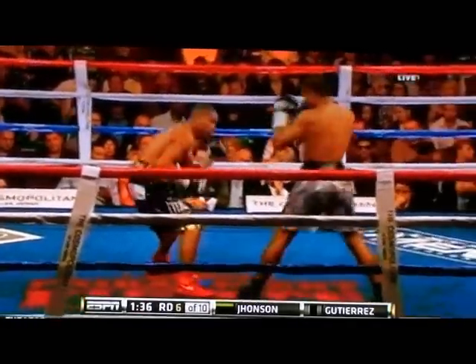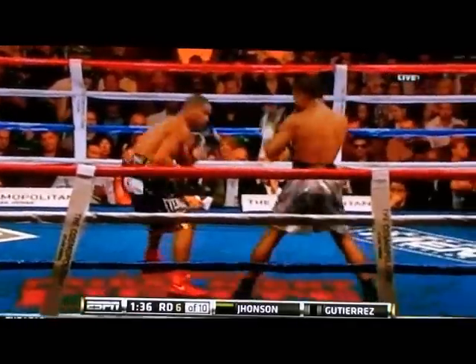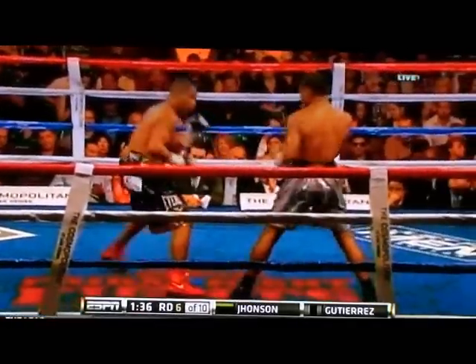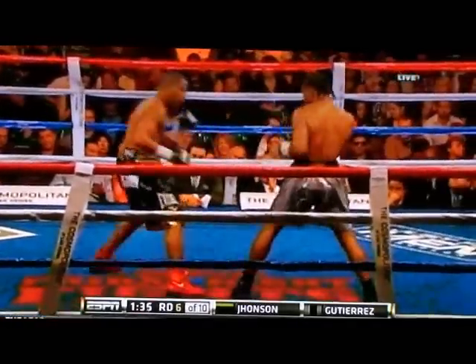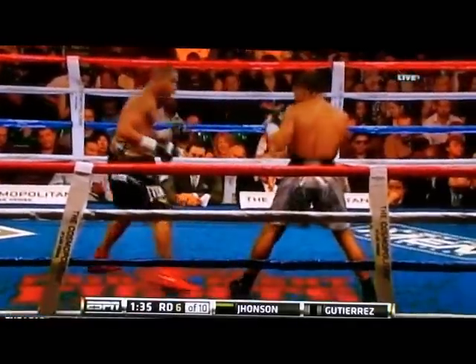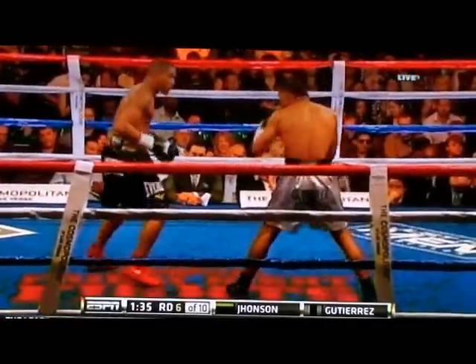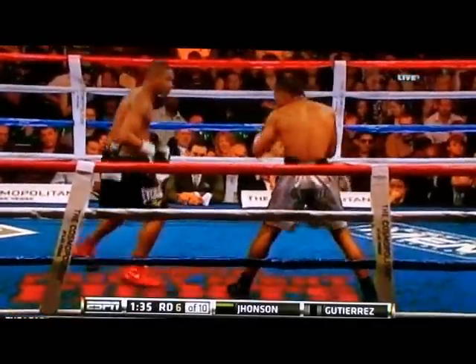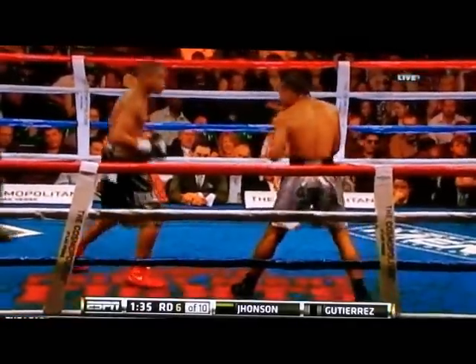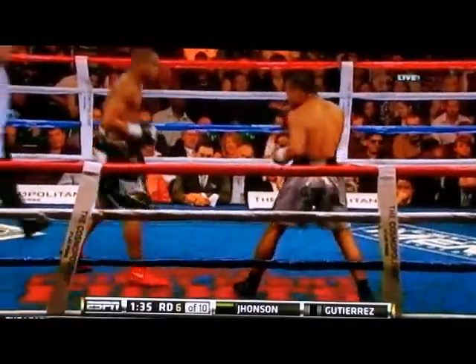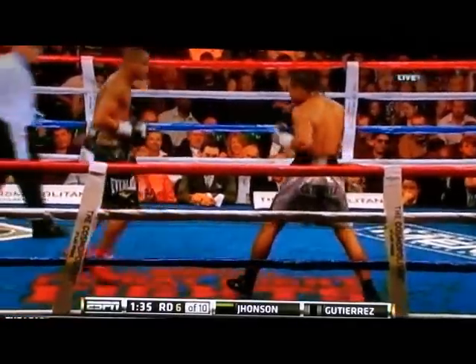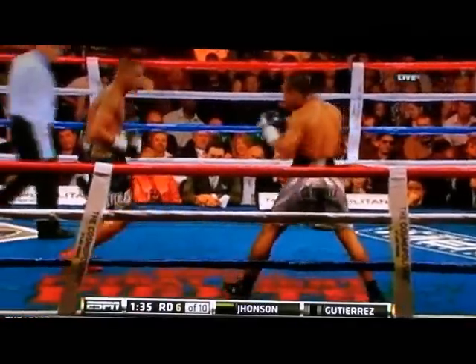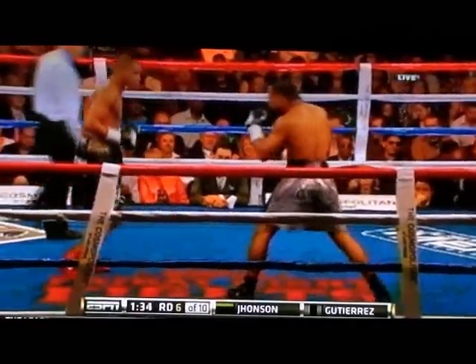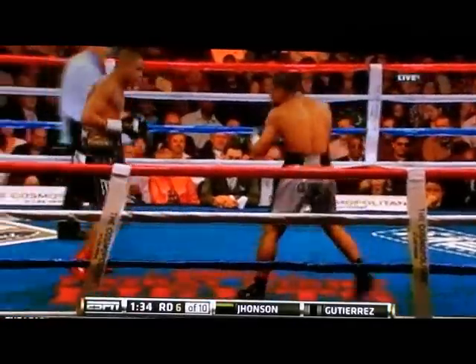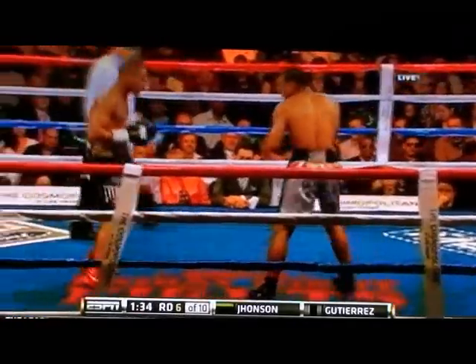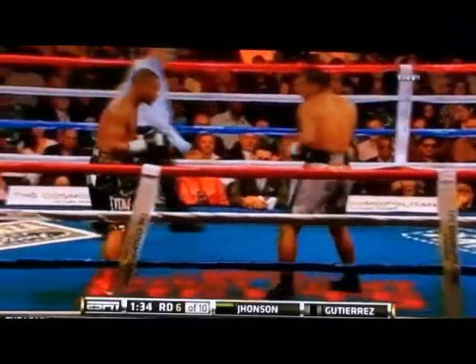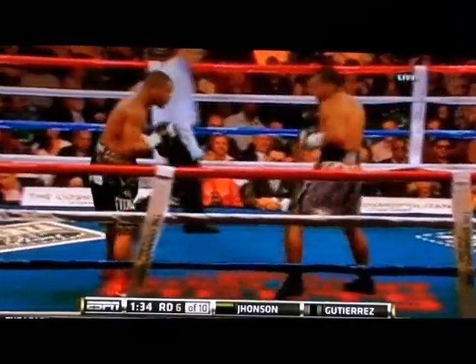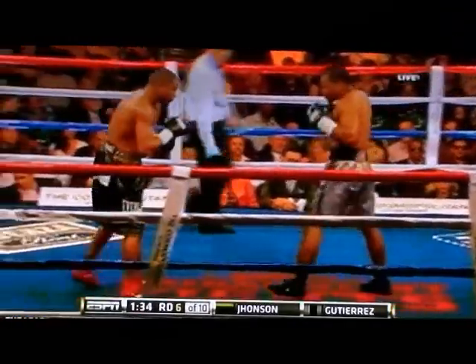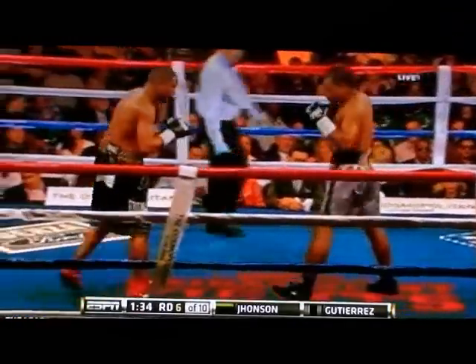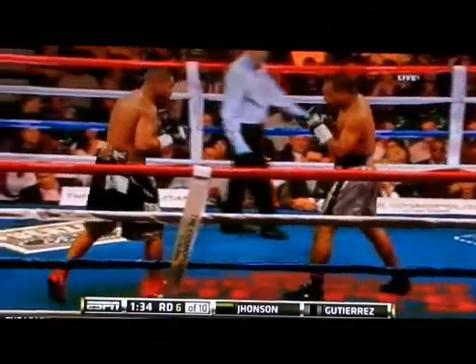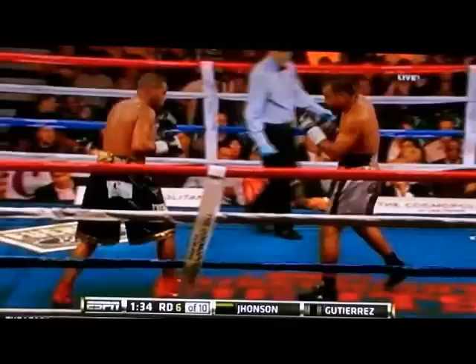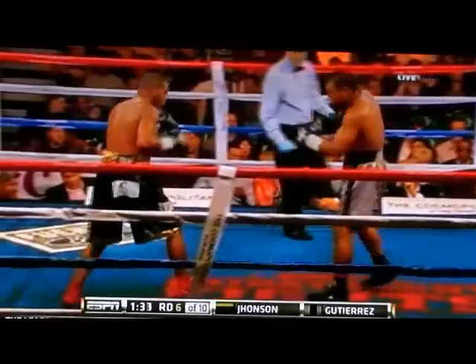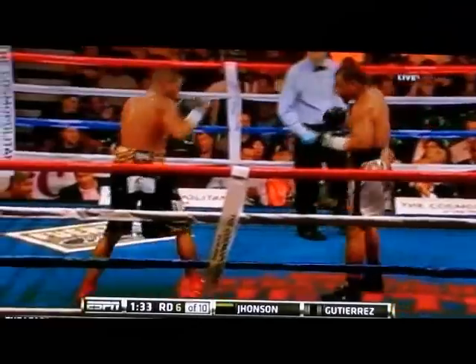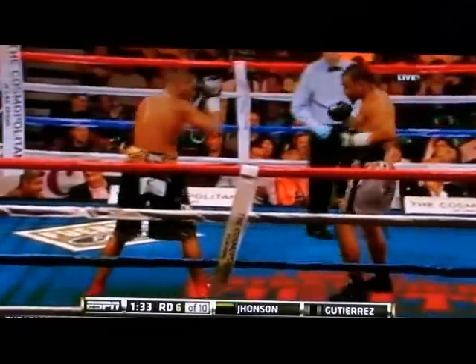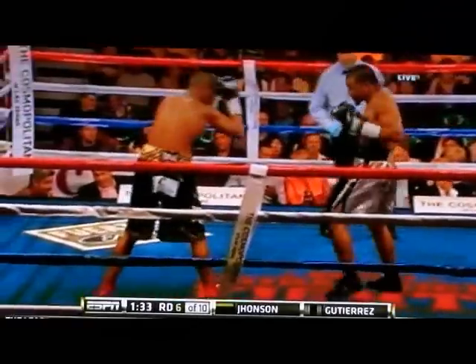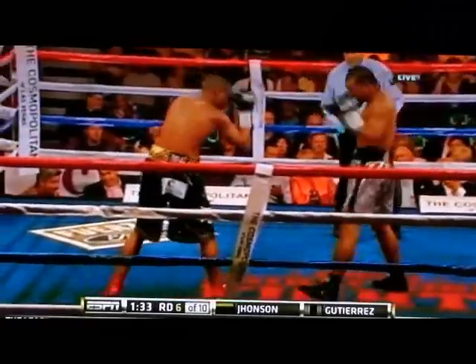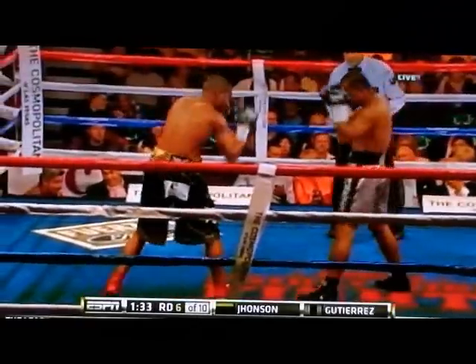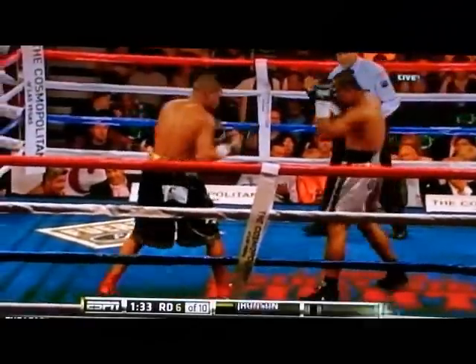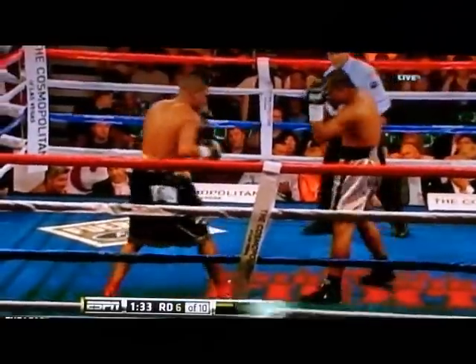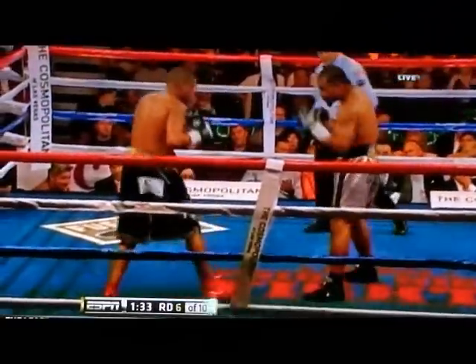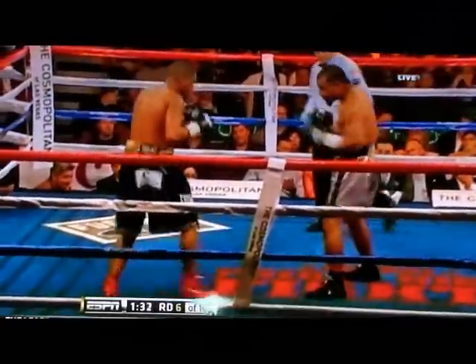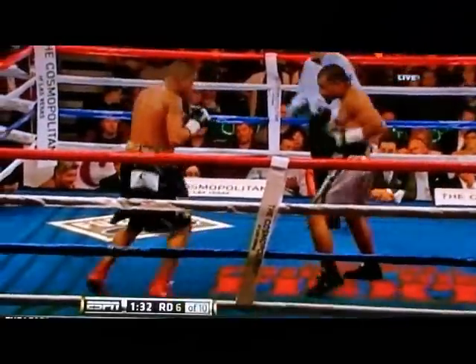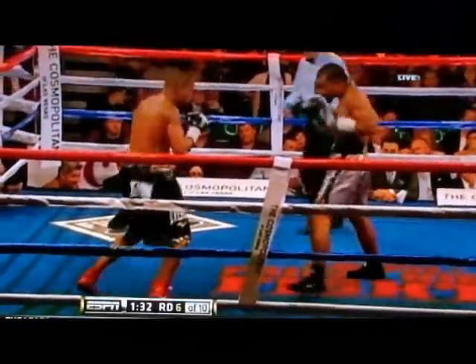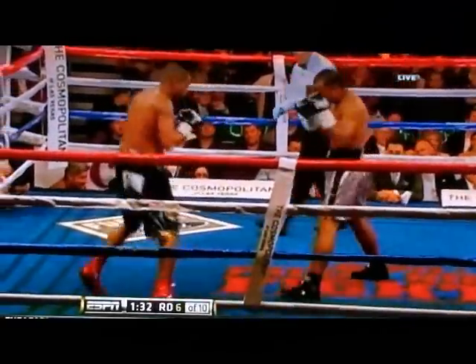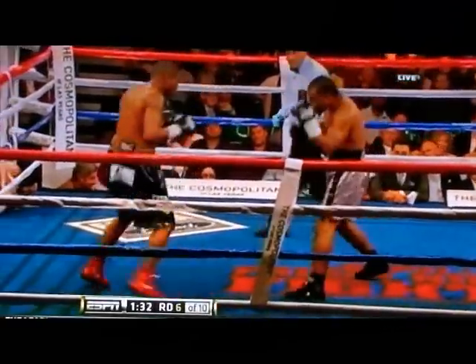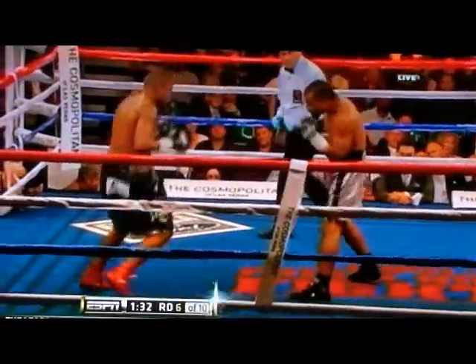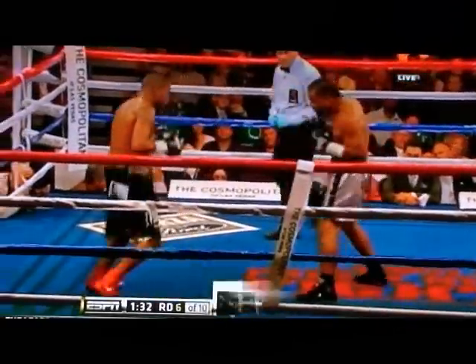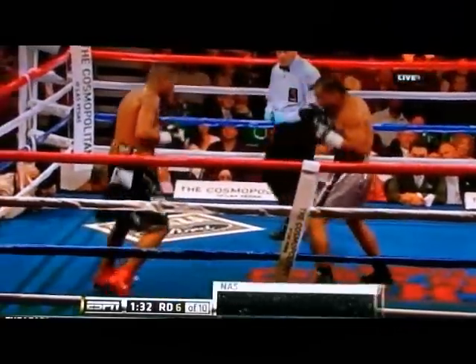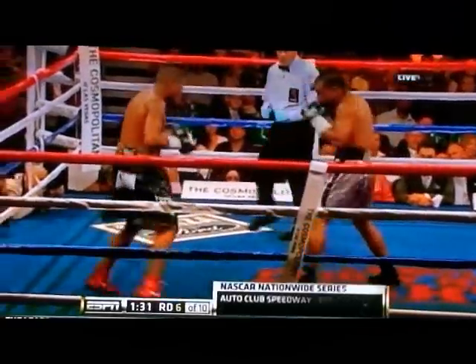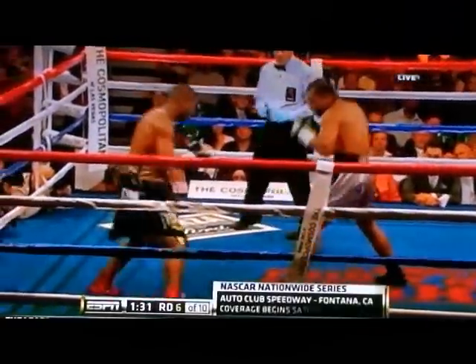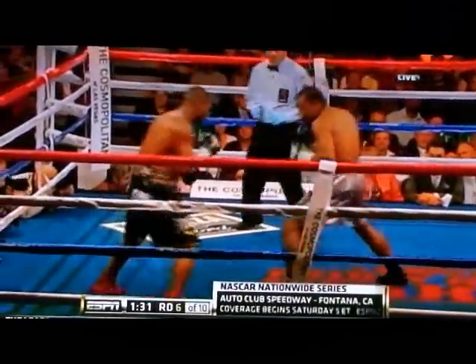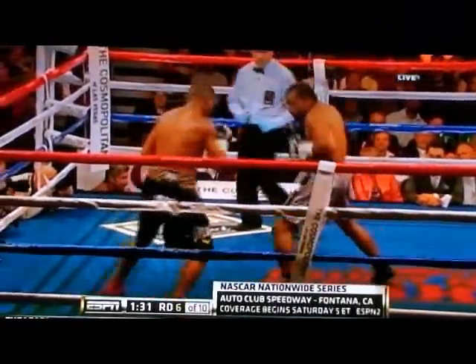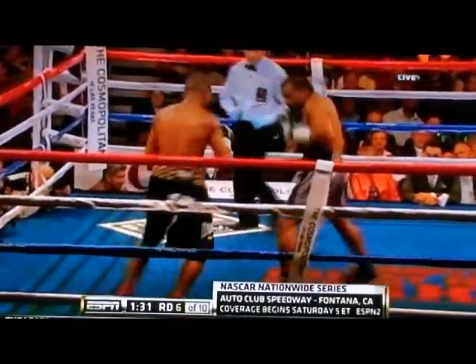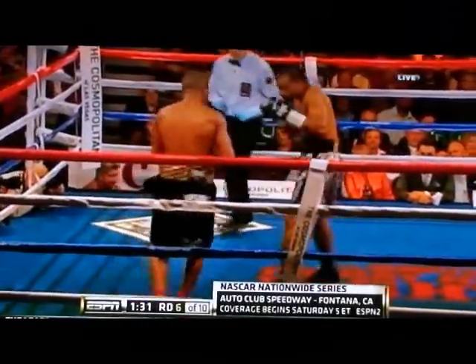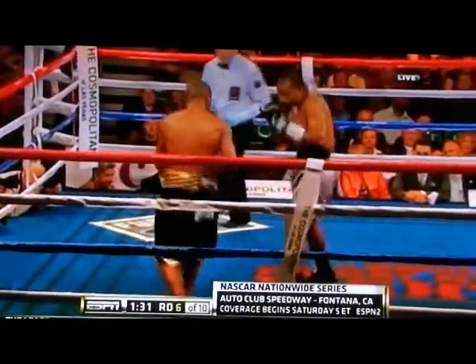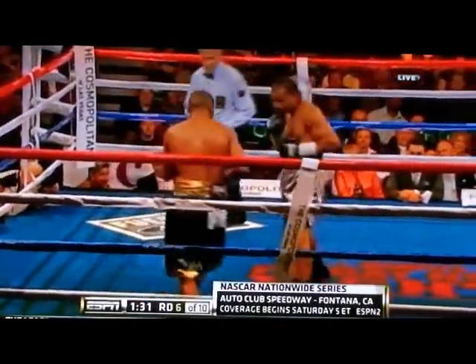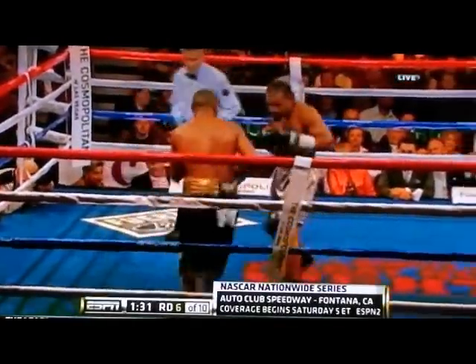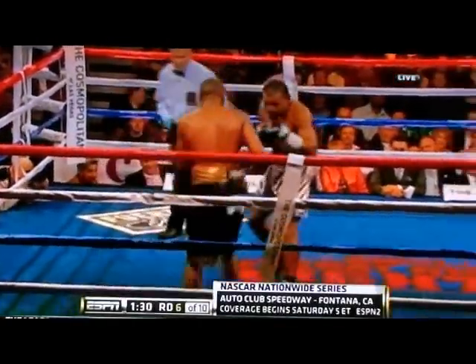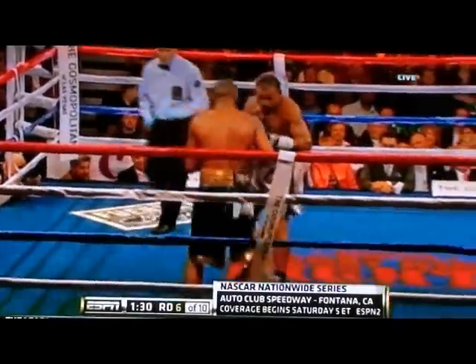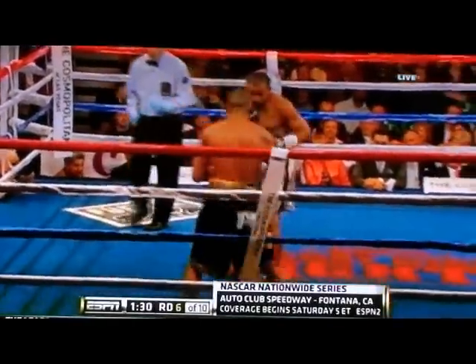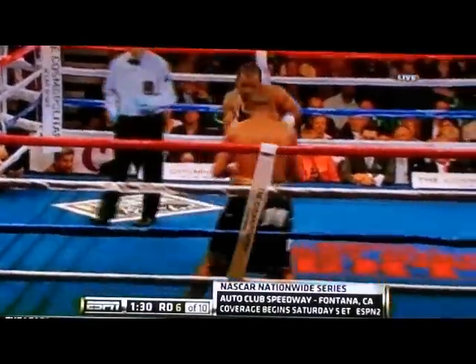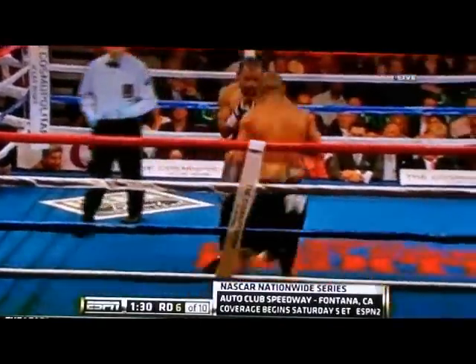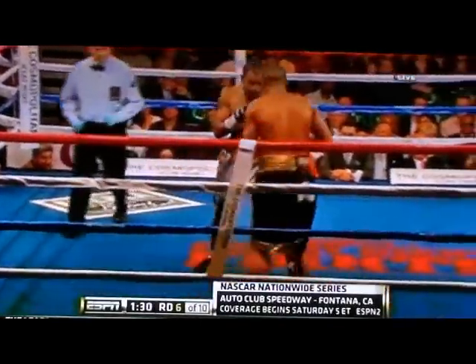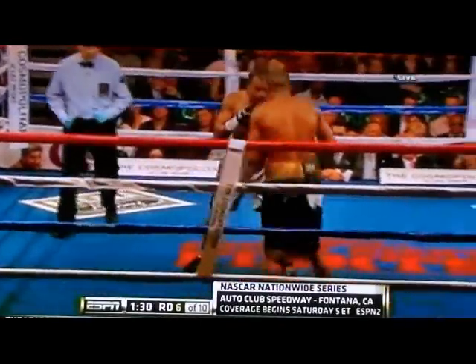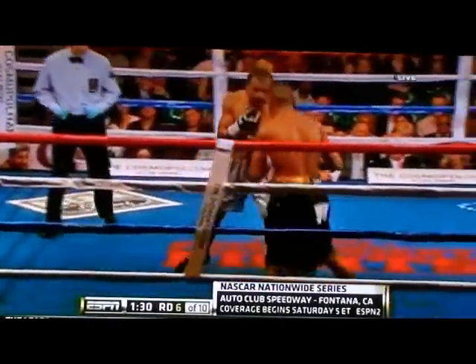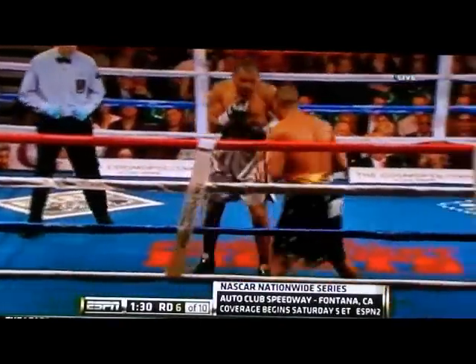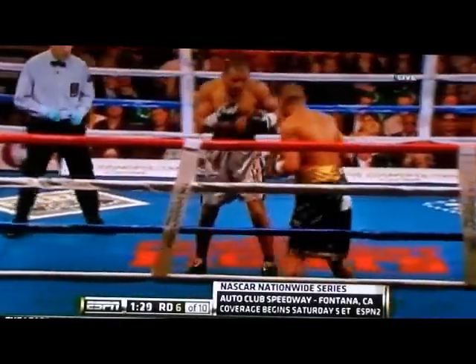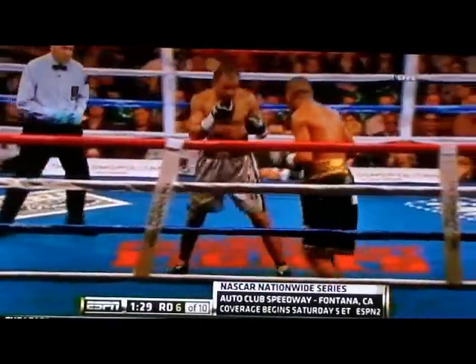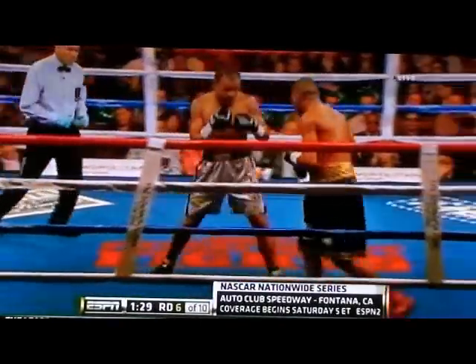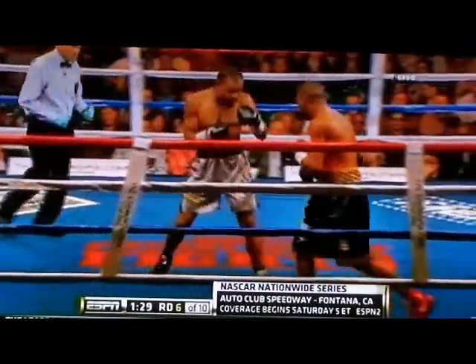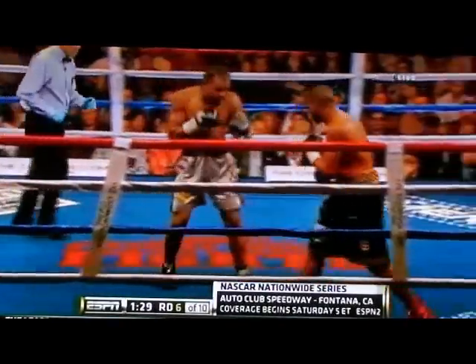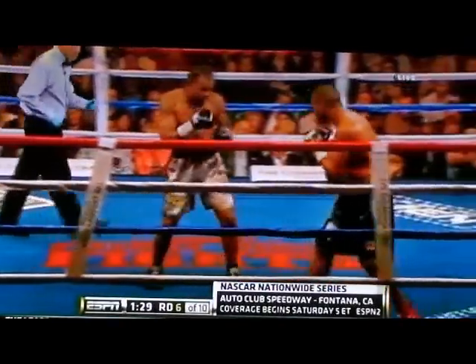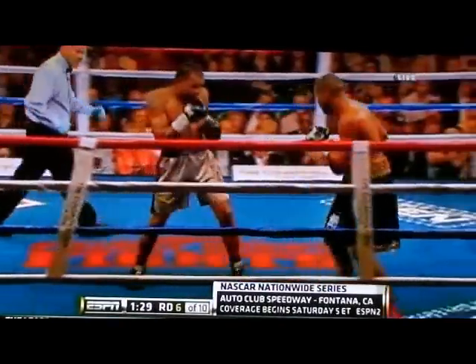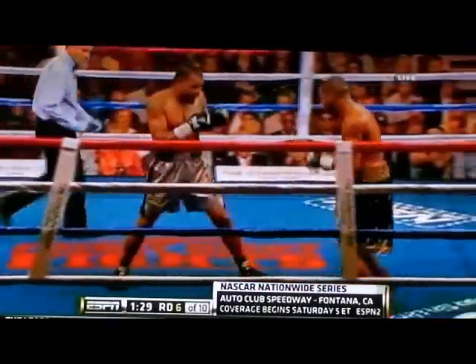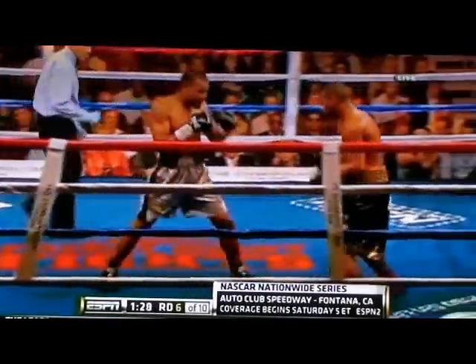Saturday, ESPN coverage is going to start at 5 Eastern for the NASCAR Nationwide Series at California, presented by CC's Pizza.